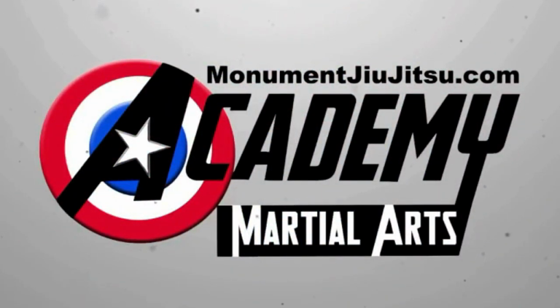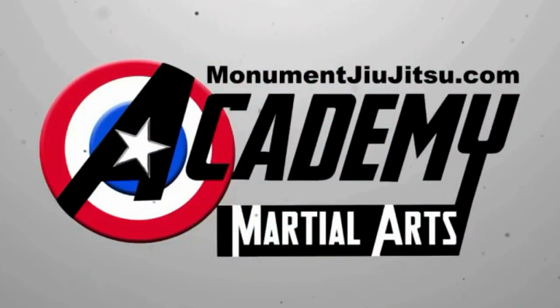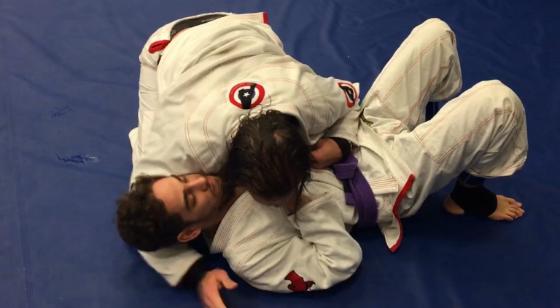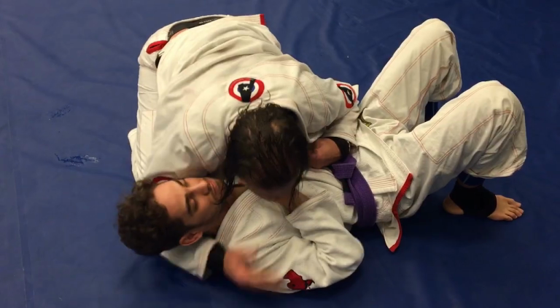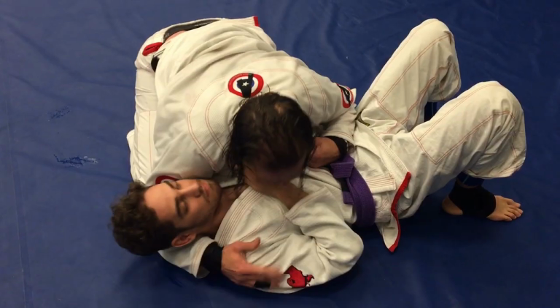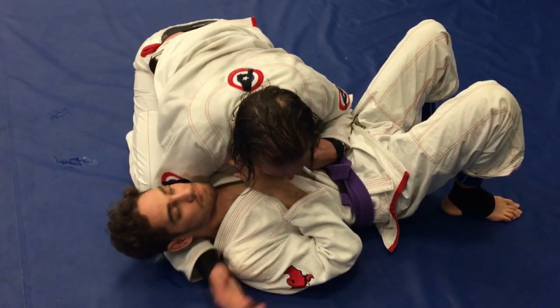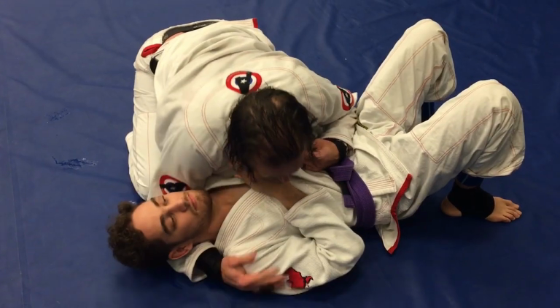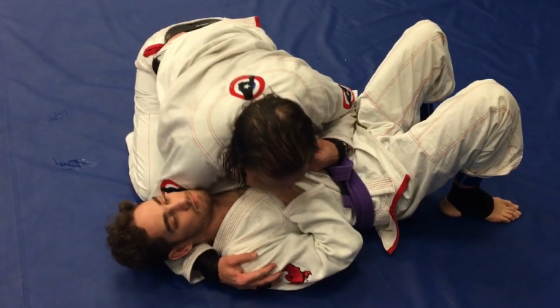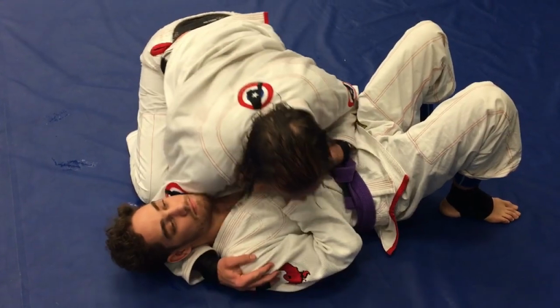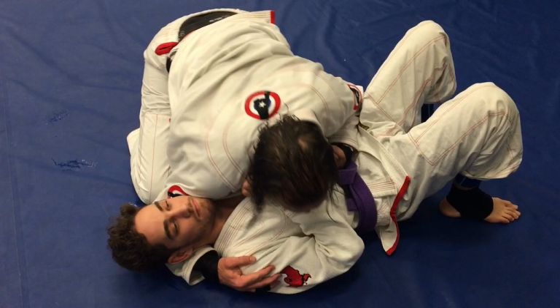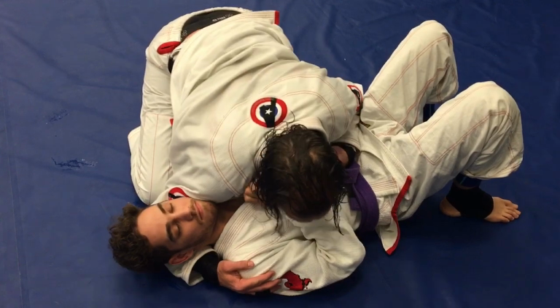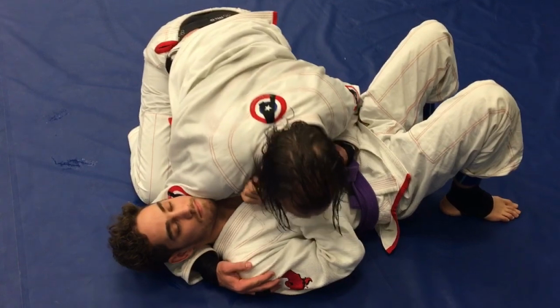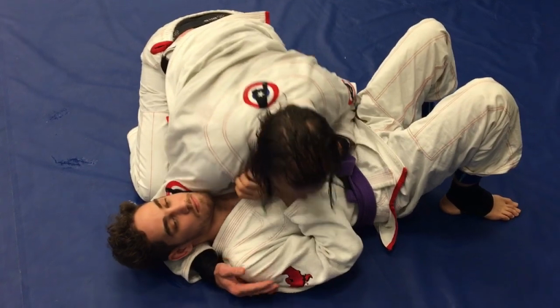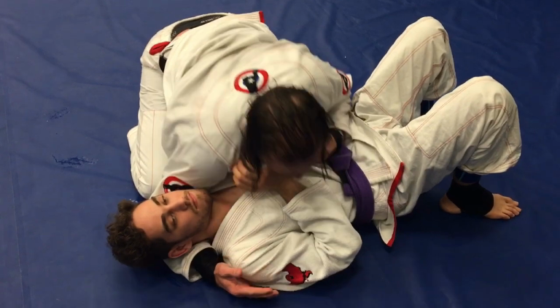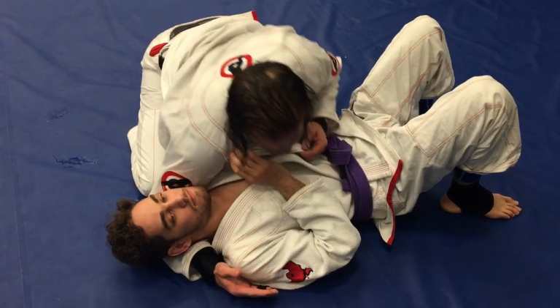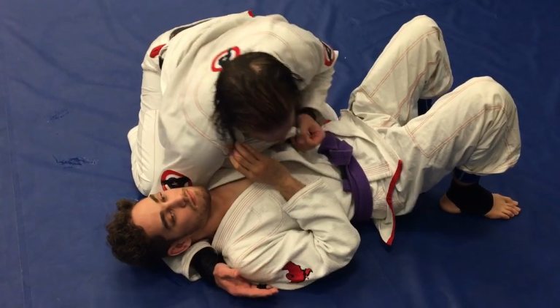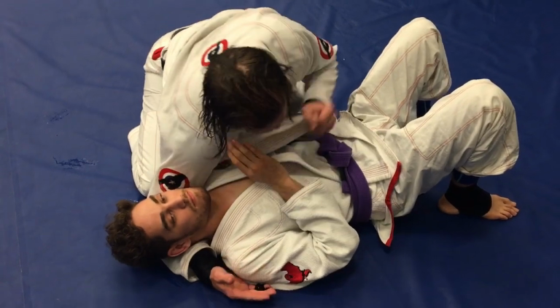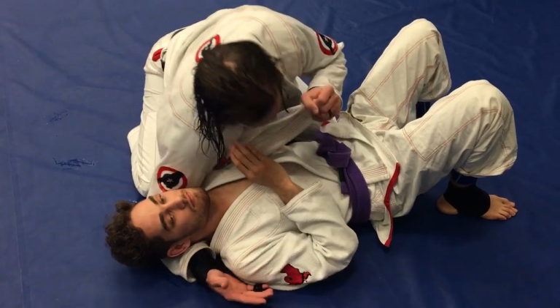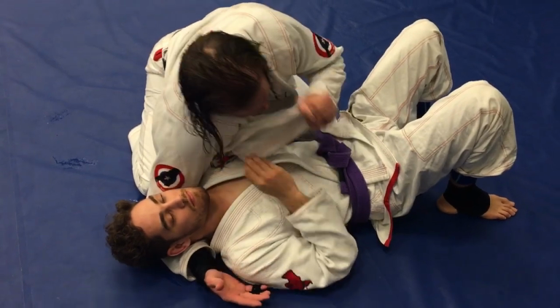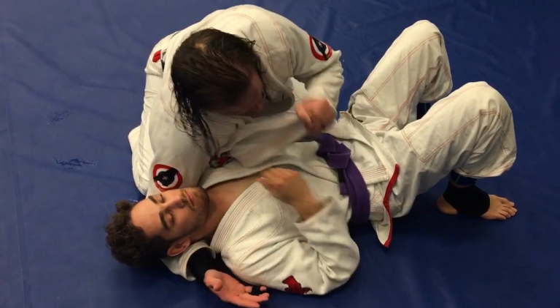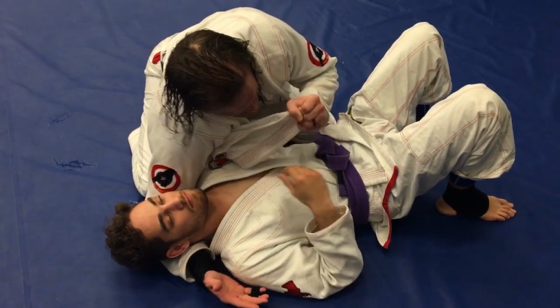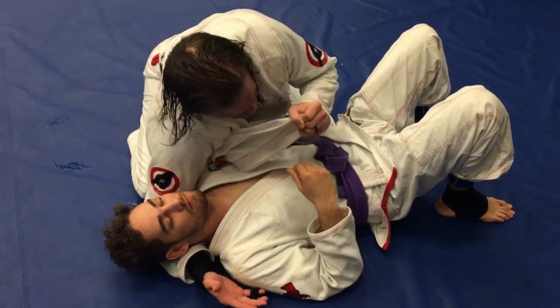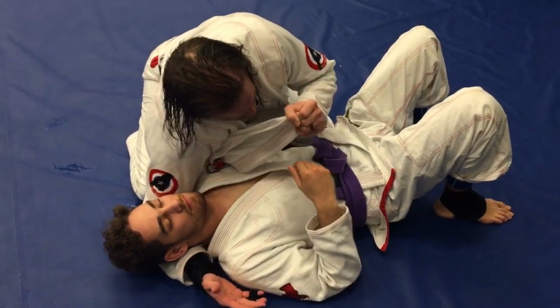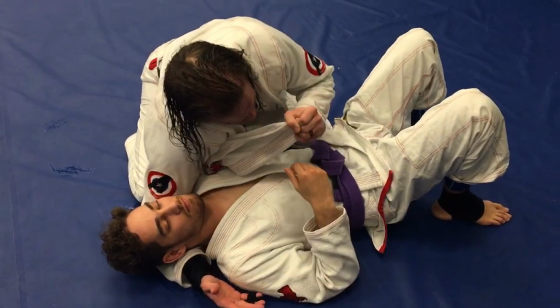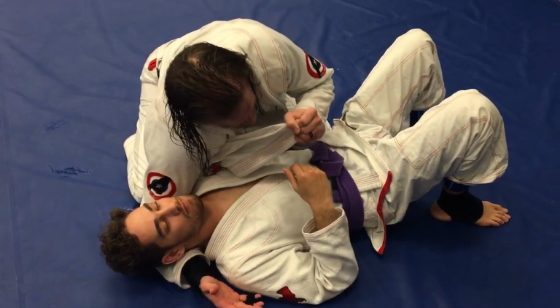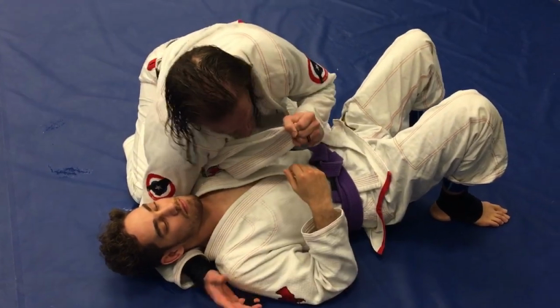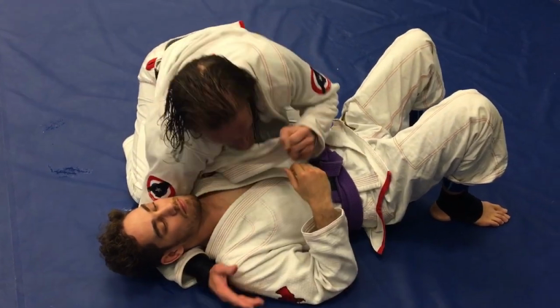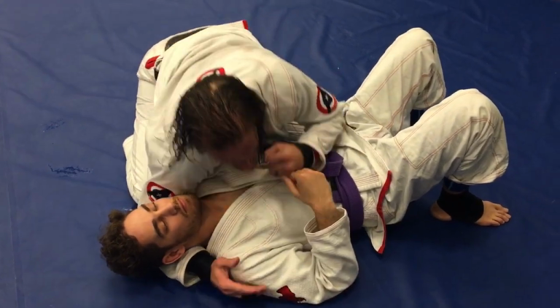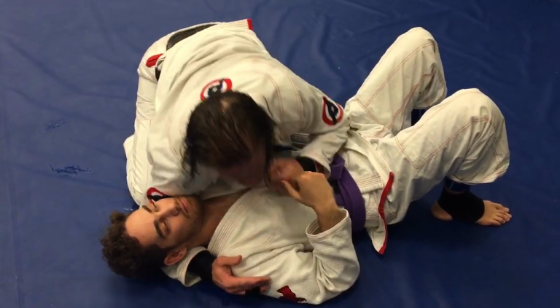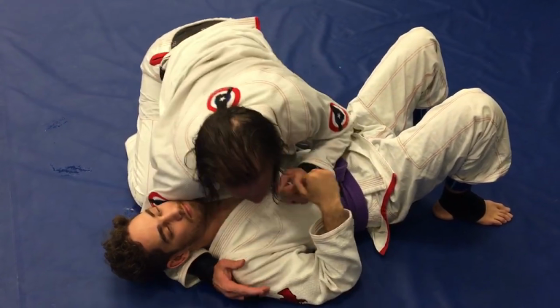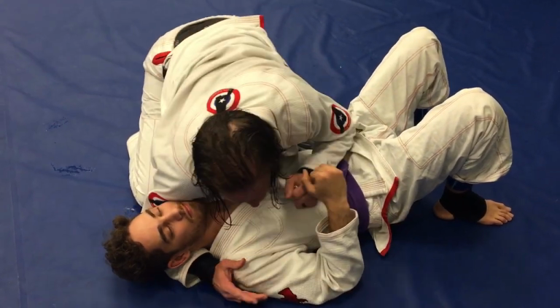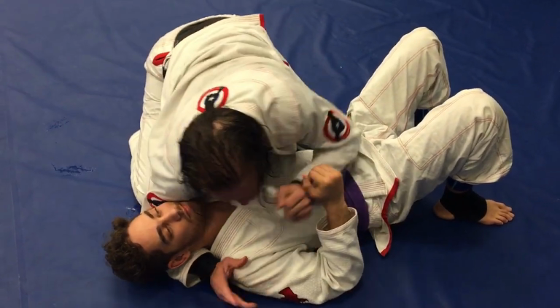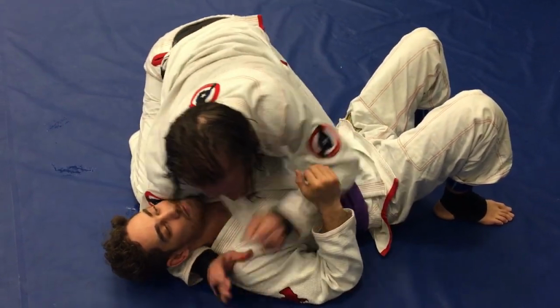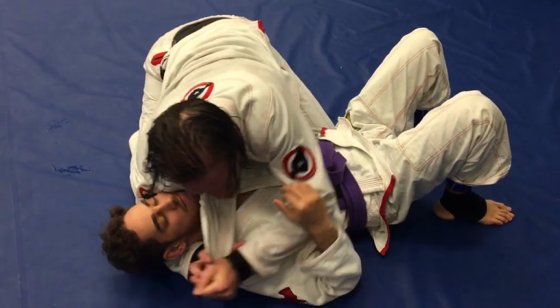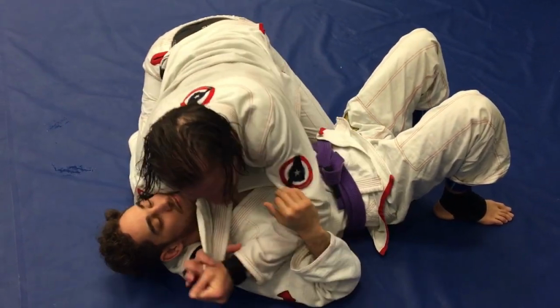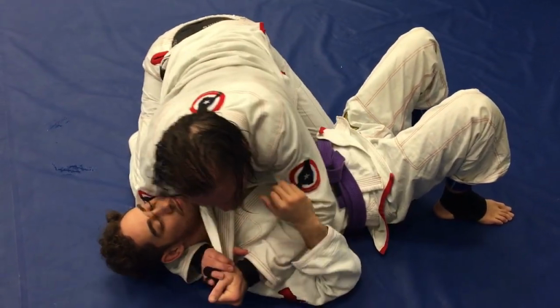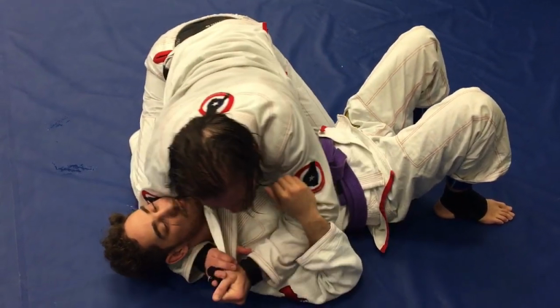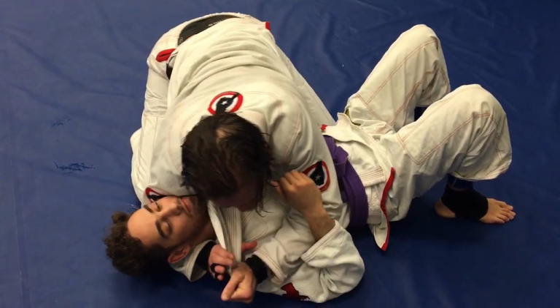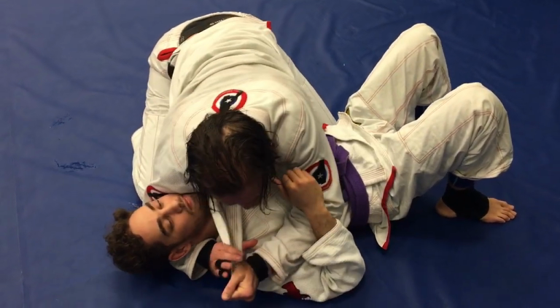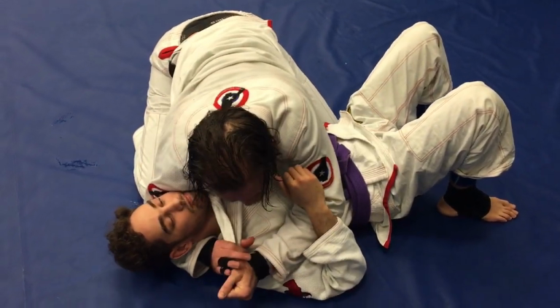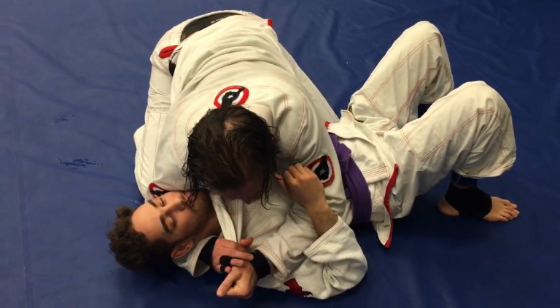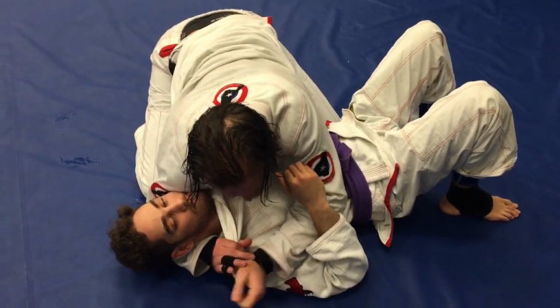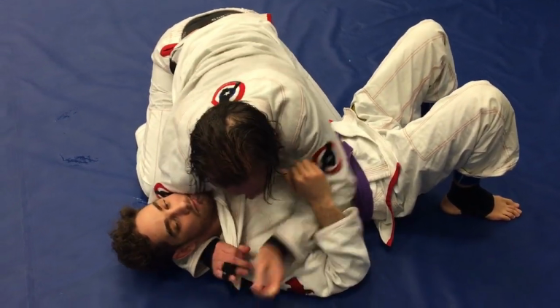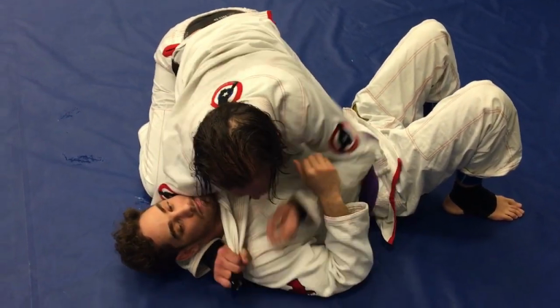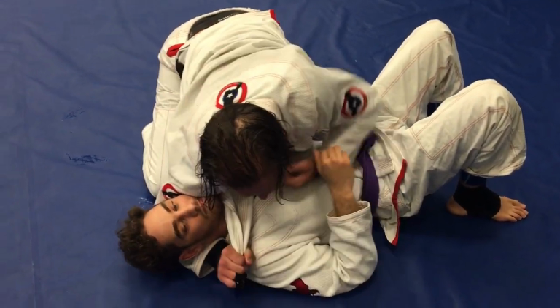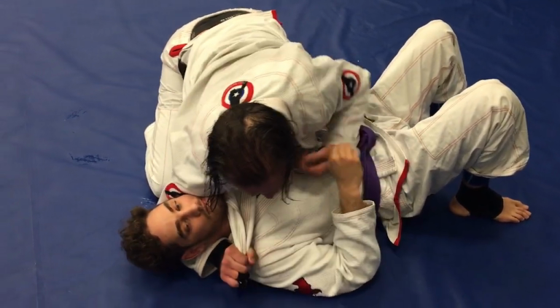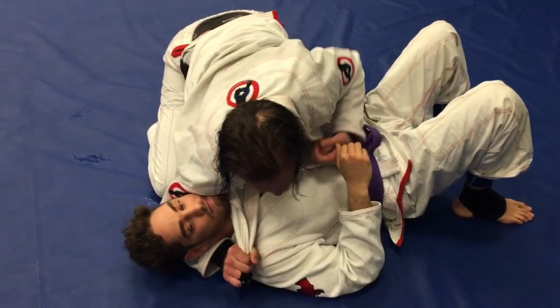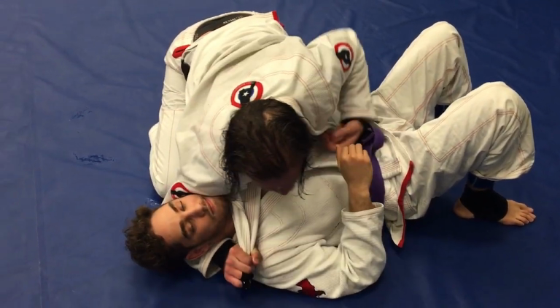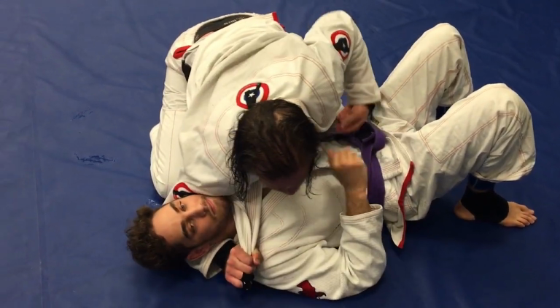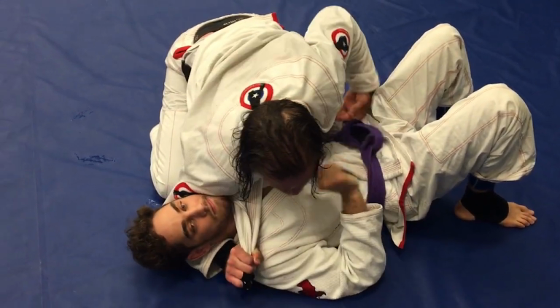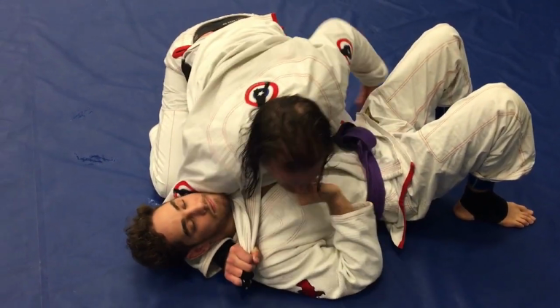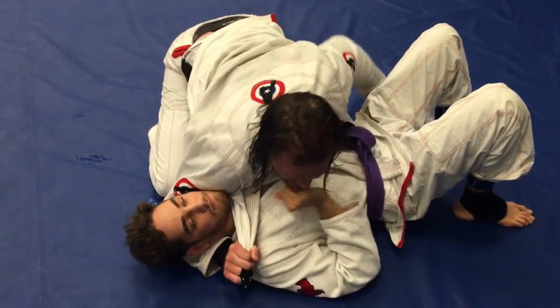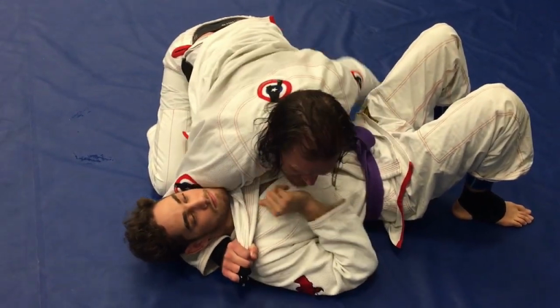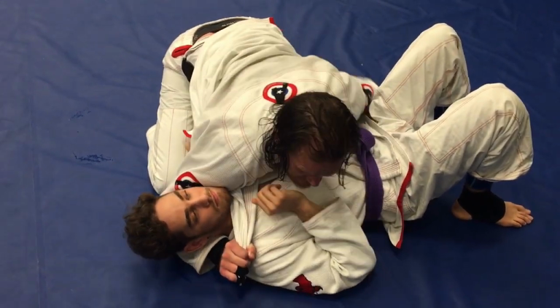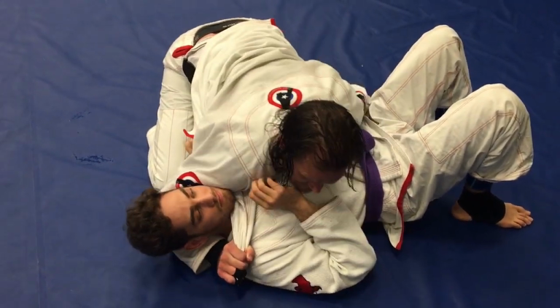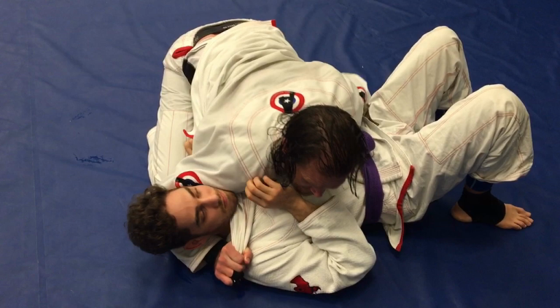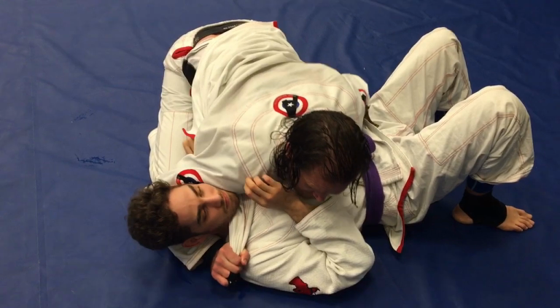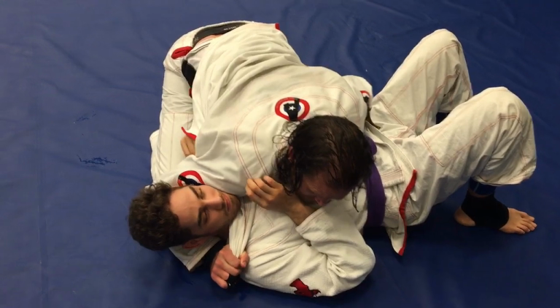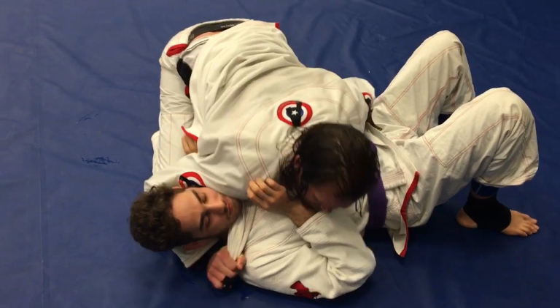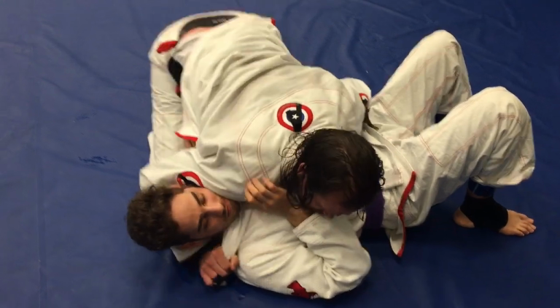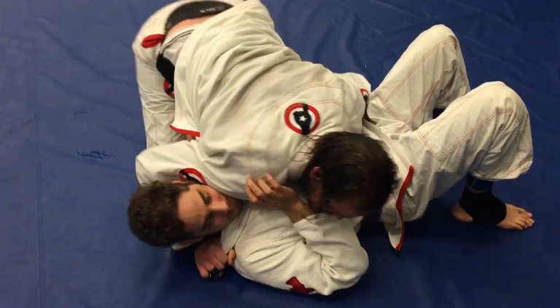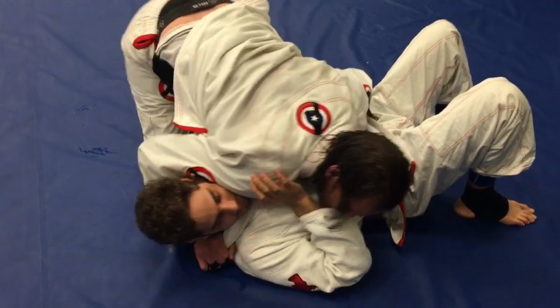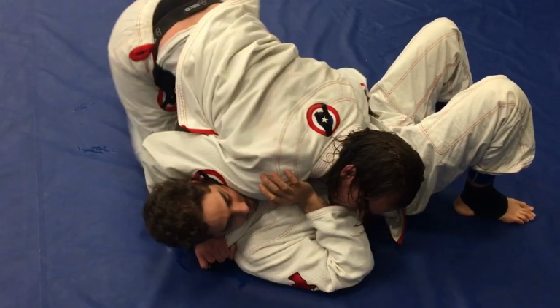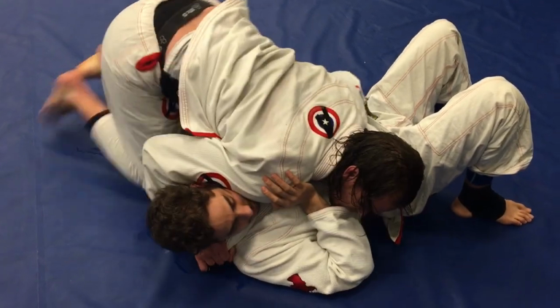I have side control here. I take my lapel, hand it to this hand here, and now I circle.